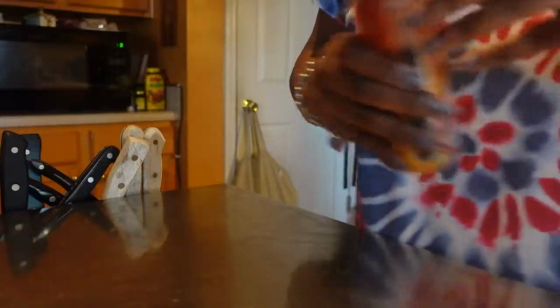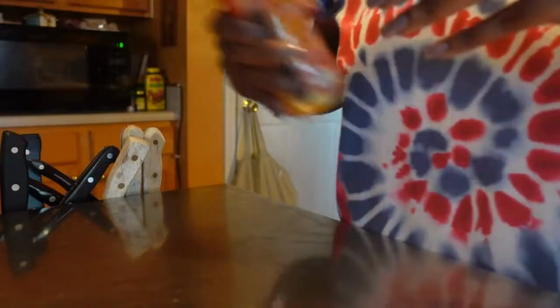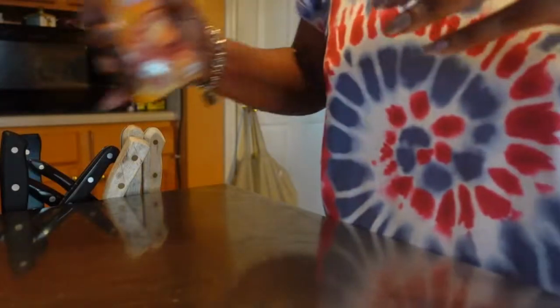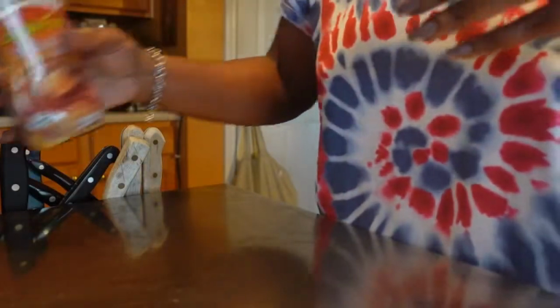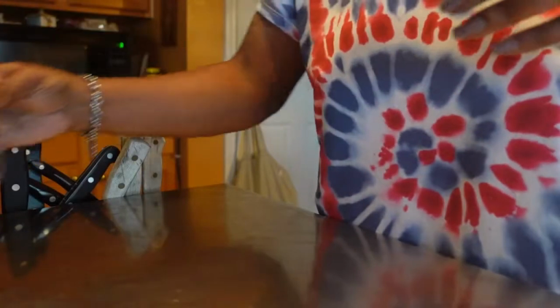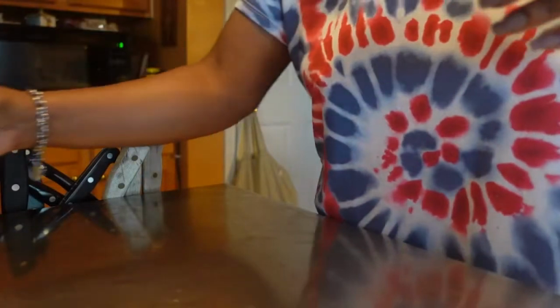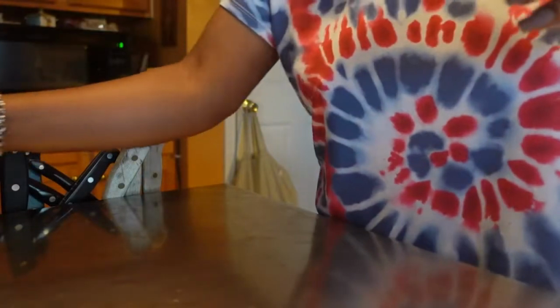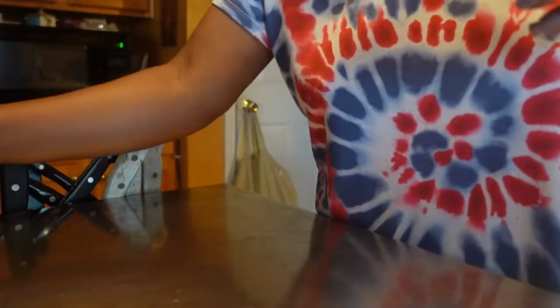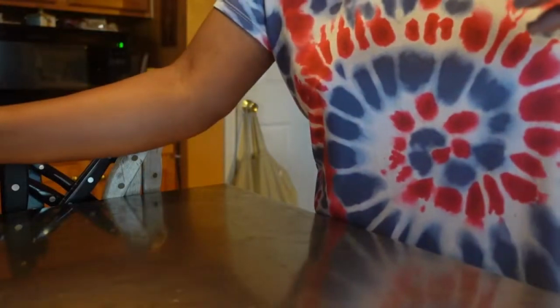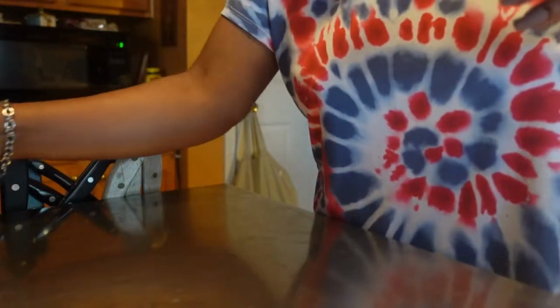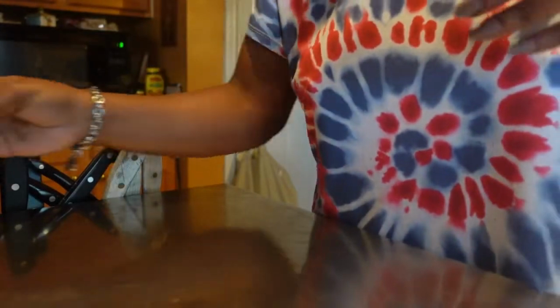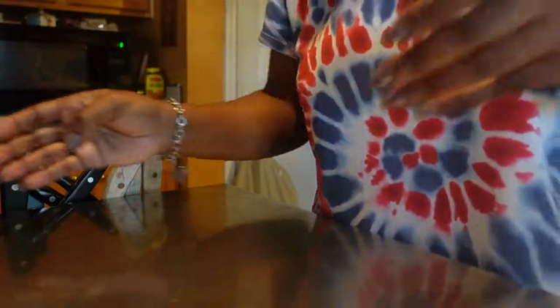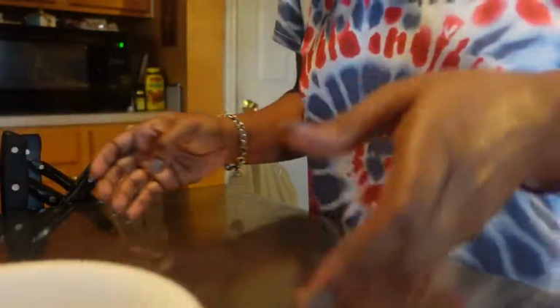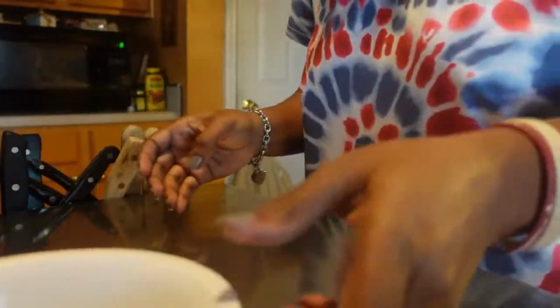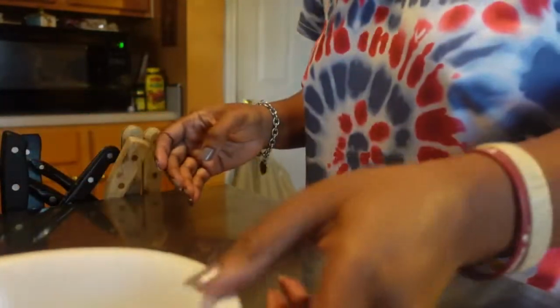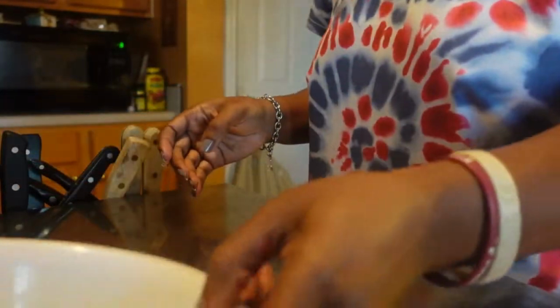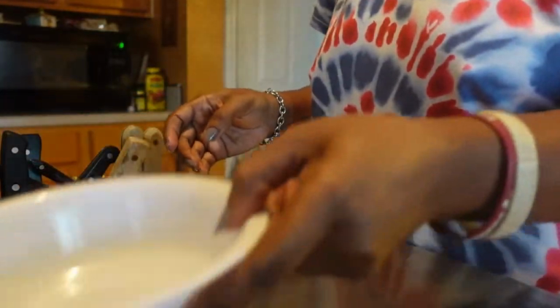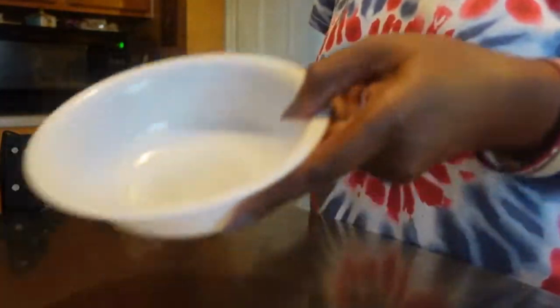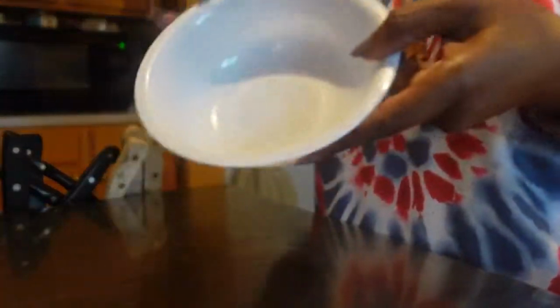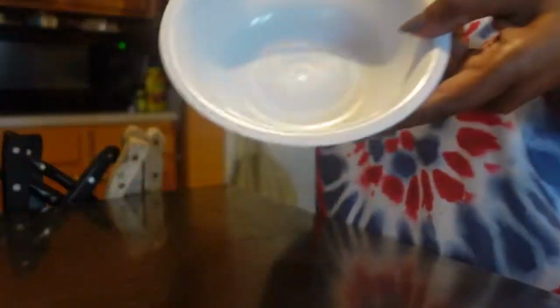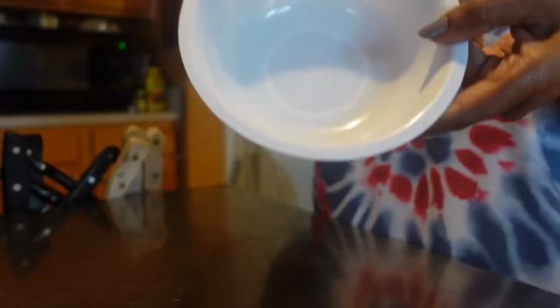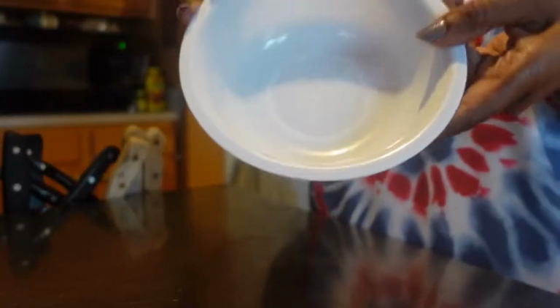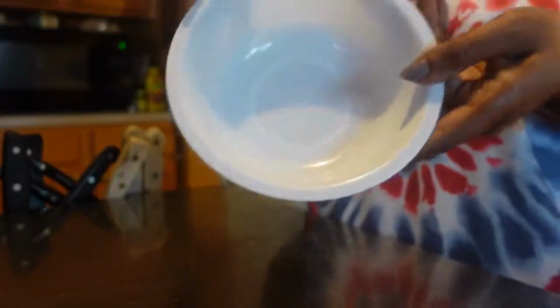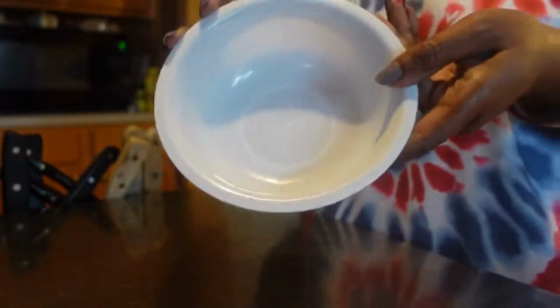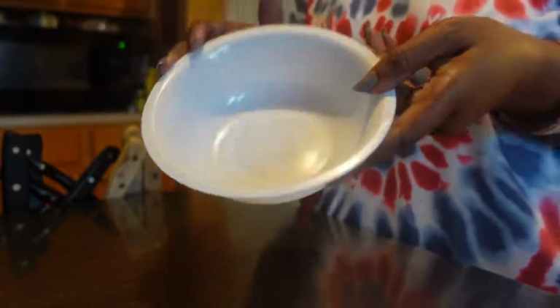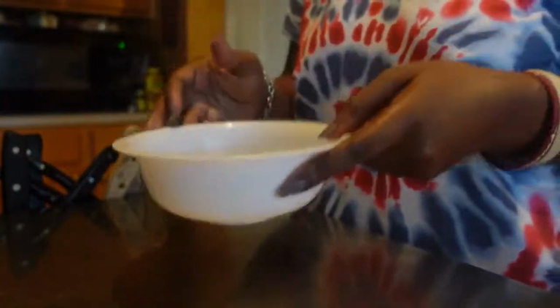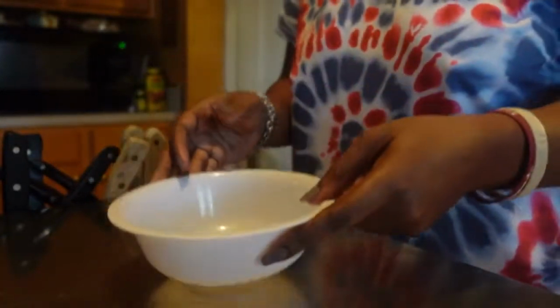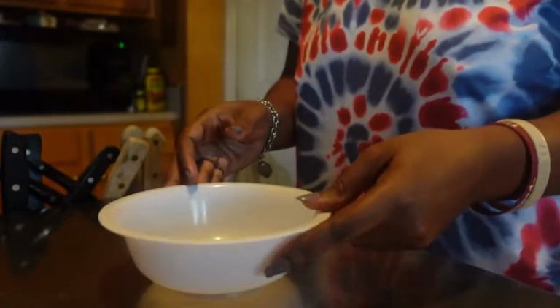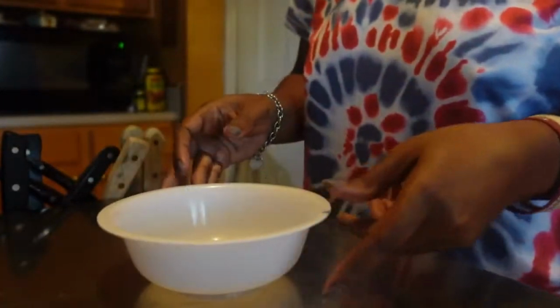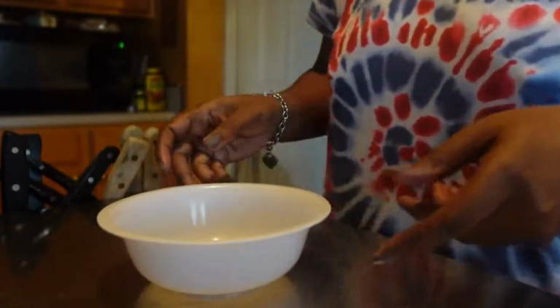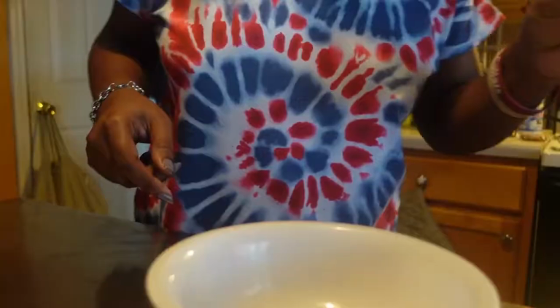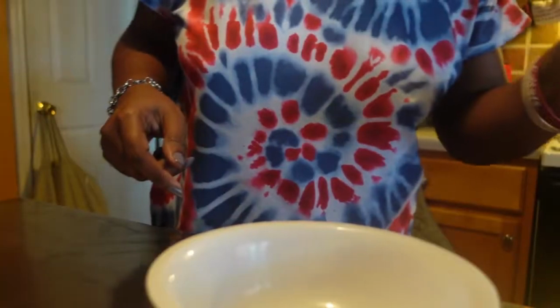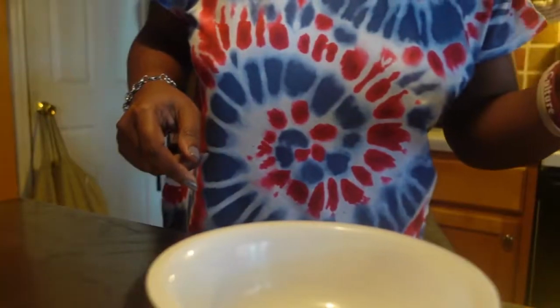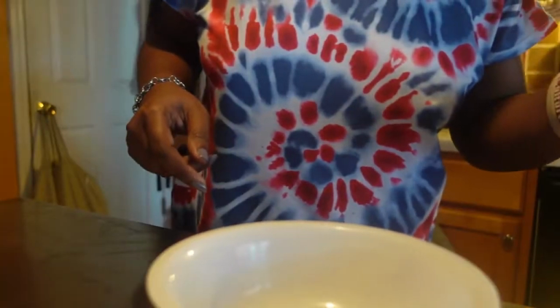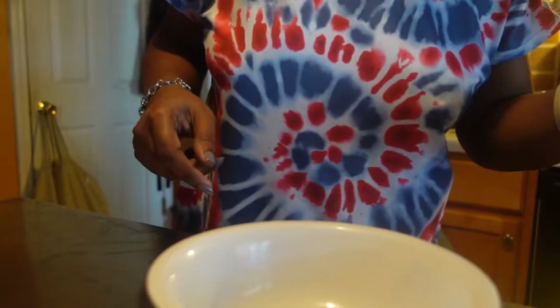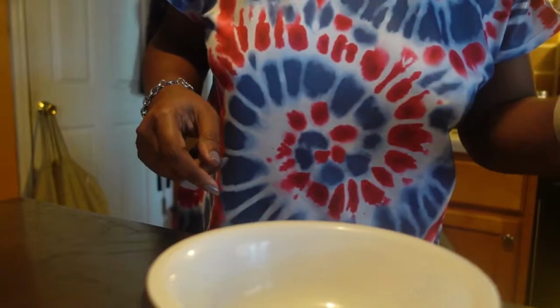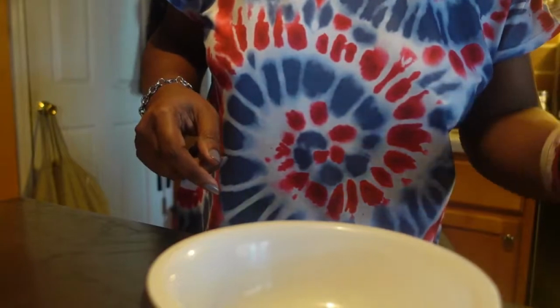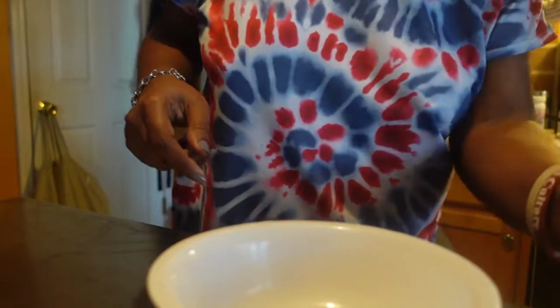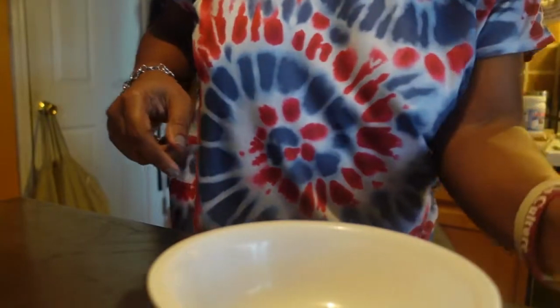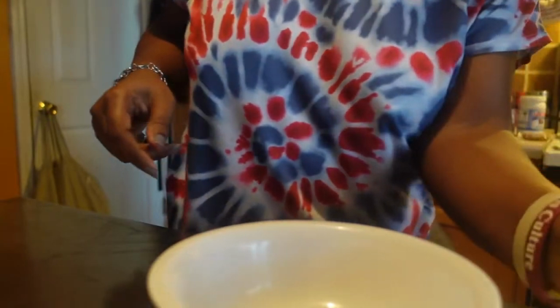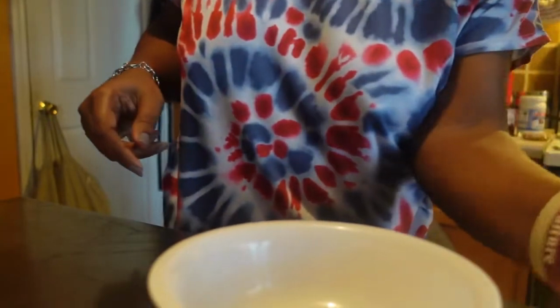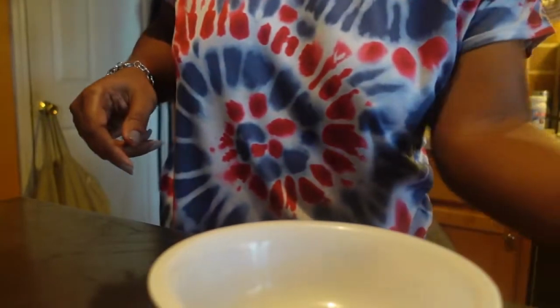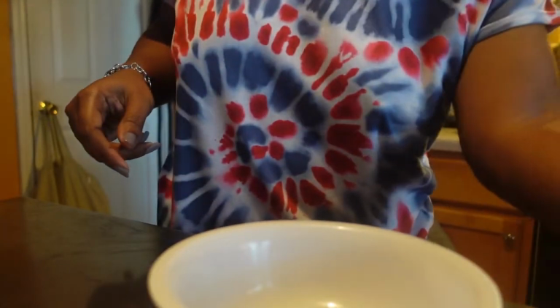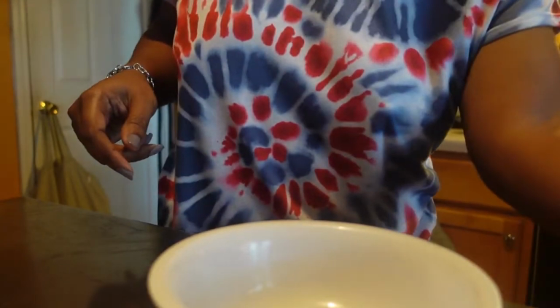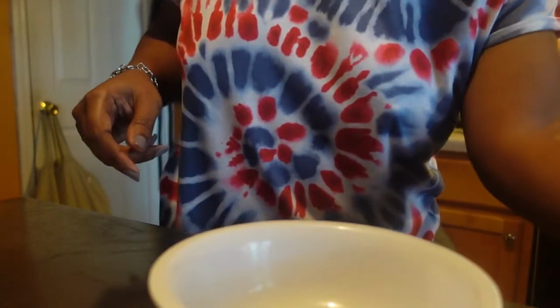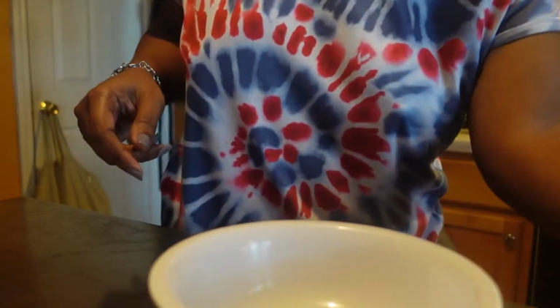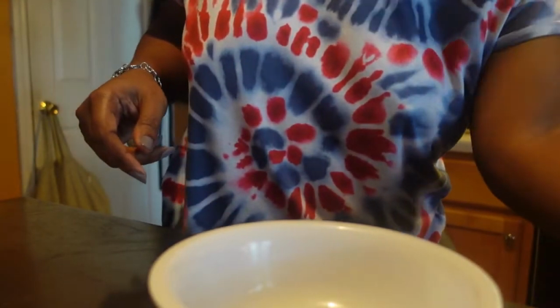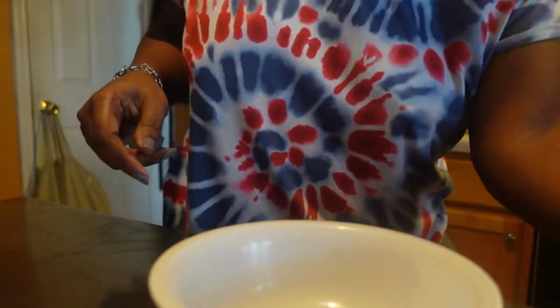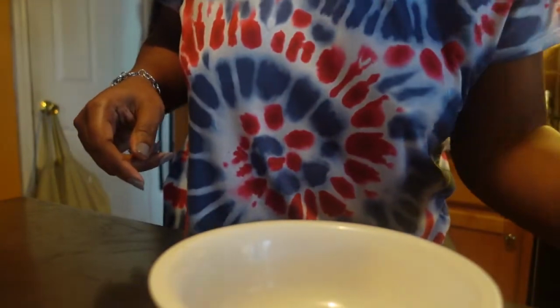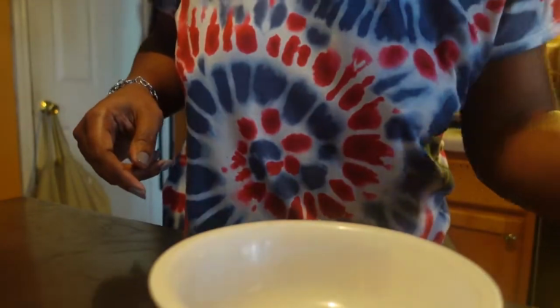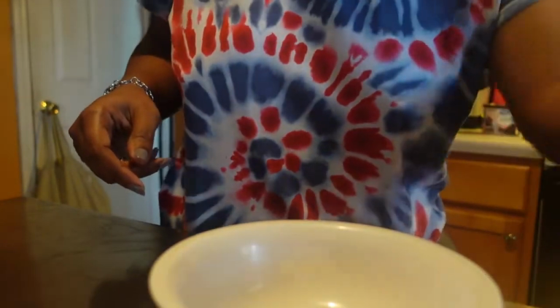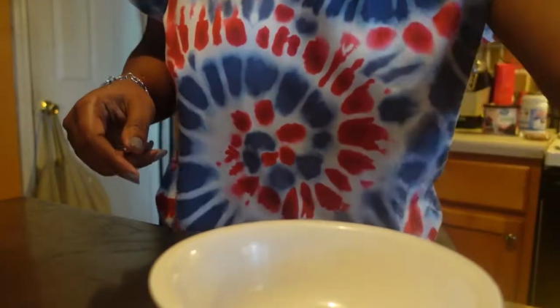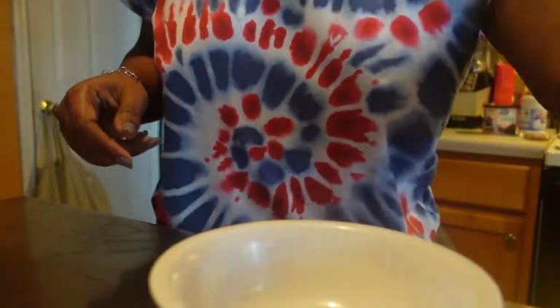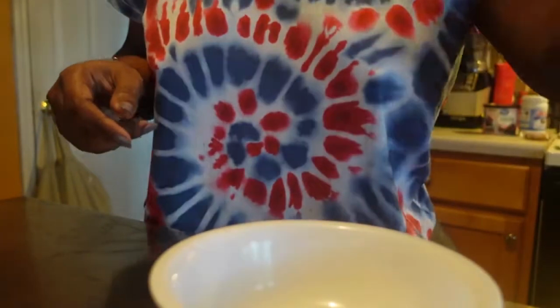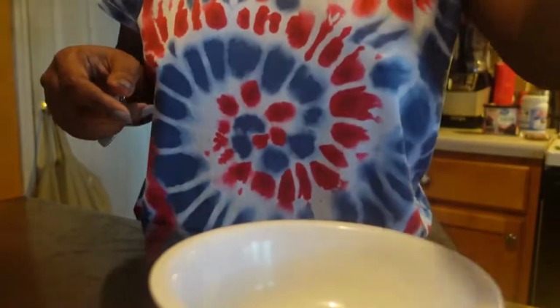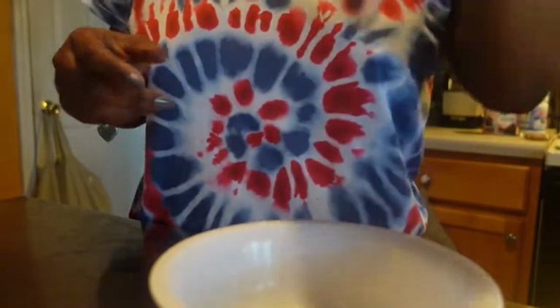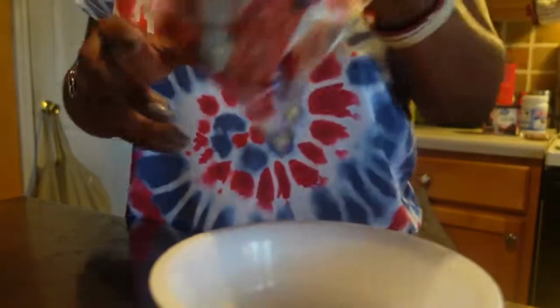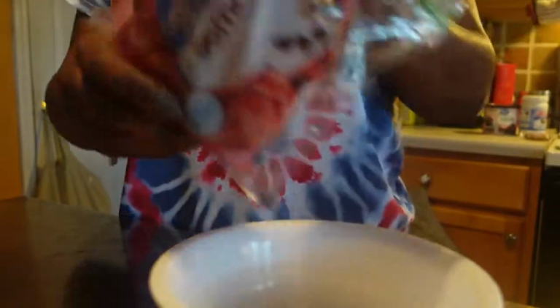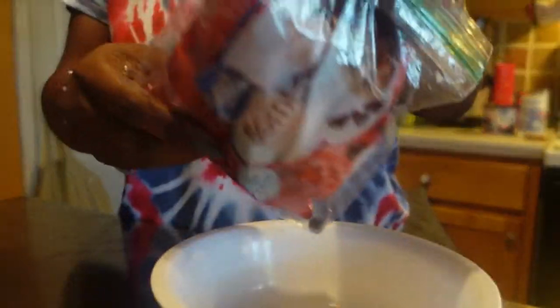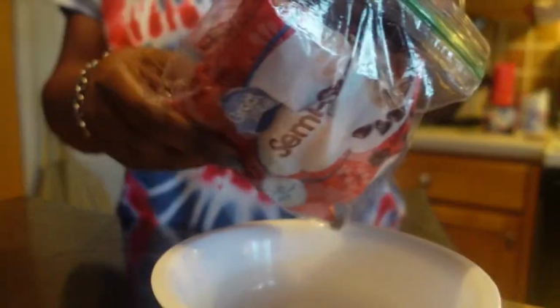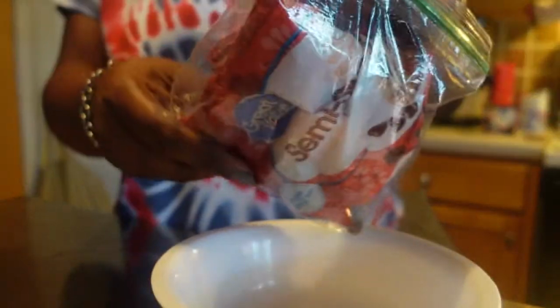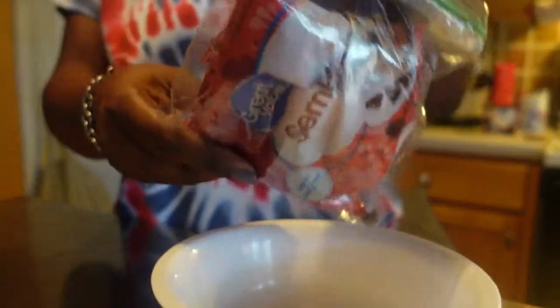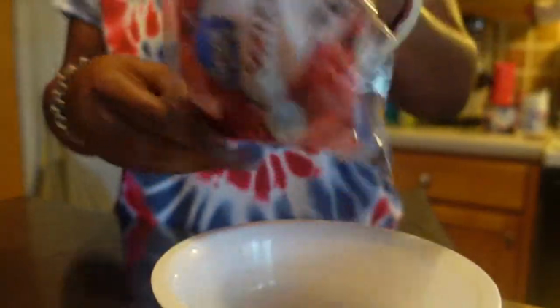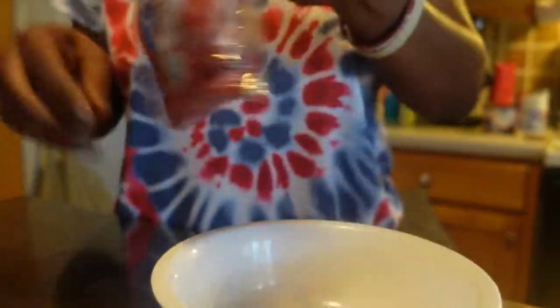Alright, she's grabbing a bowl. We have our bowl and we're going to put these right in.